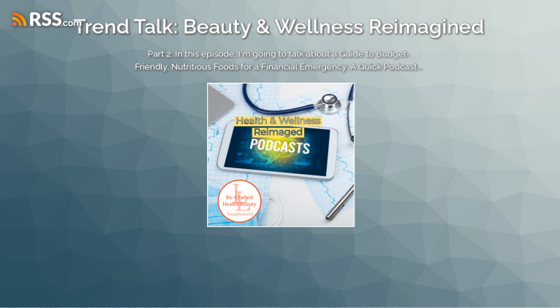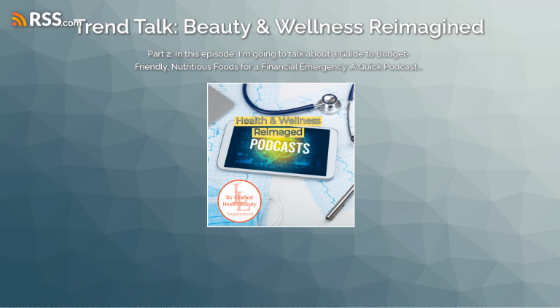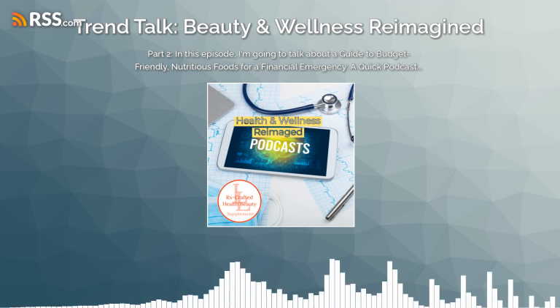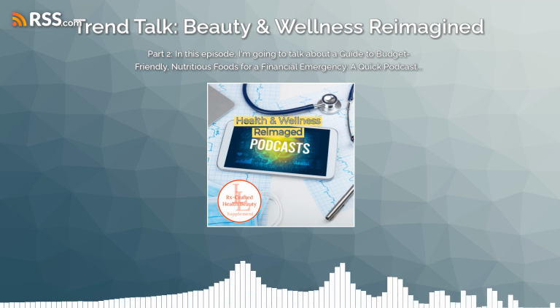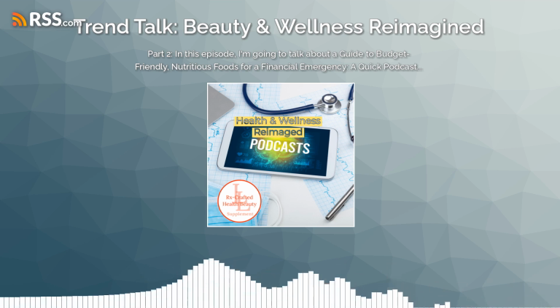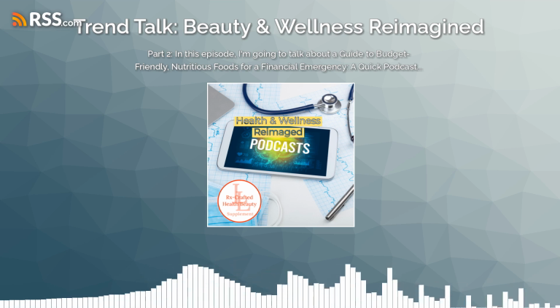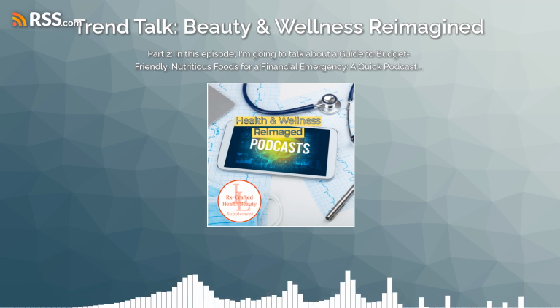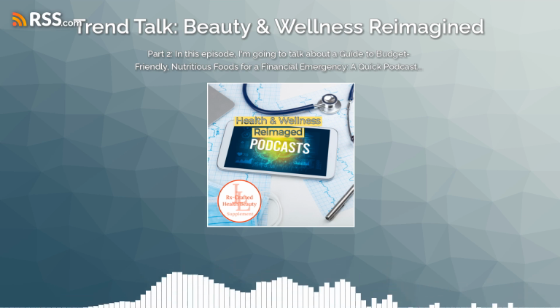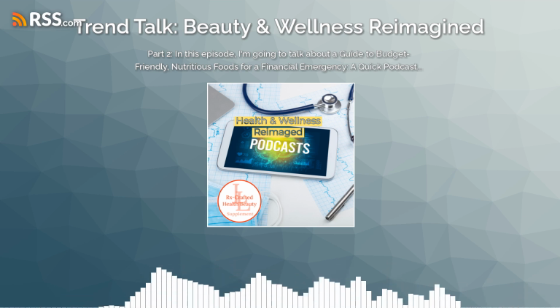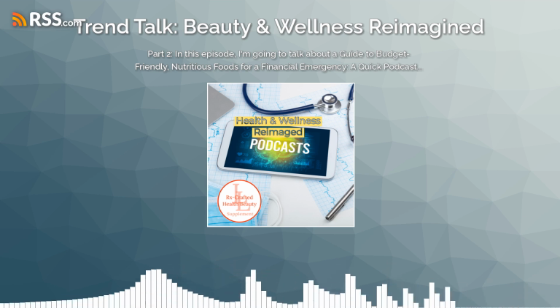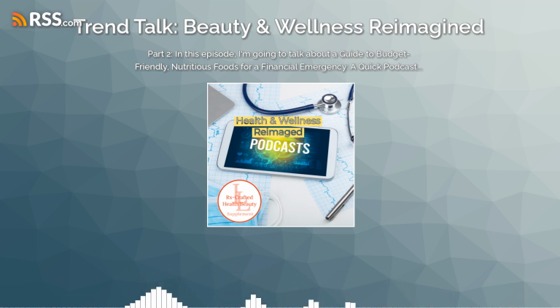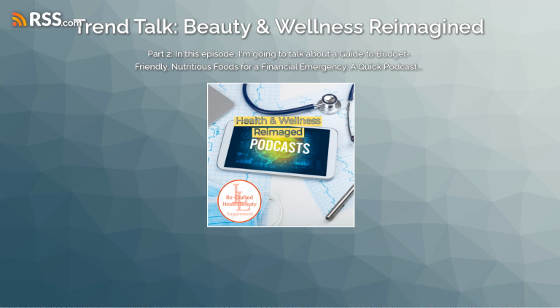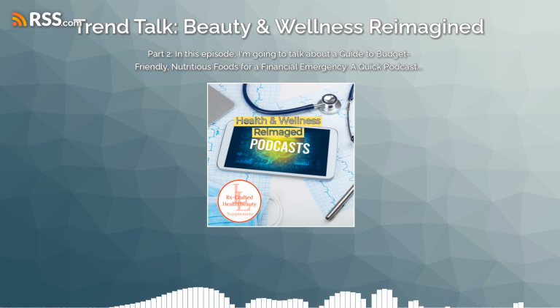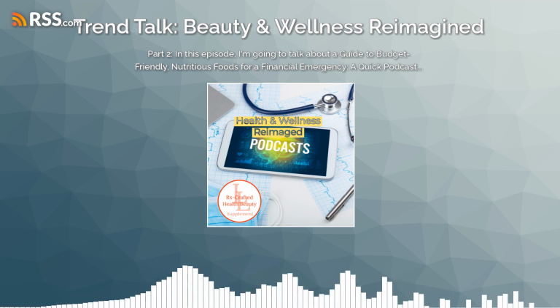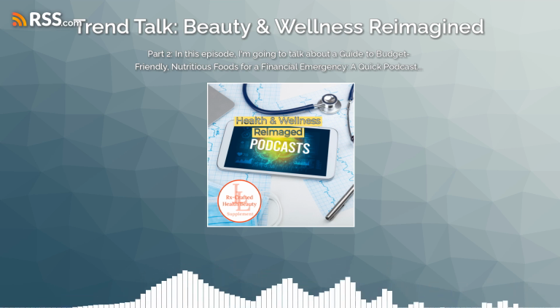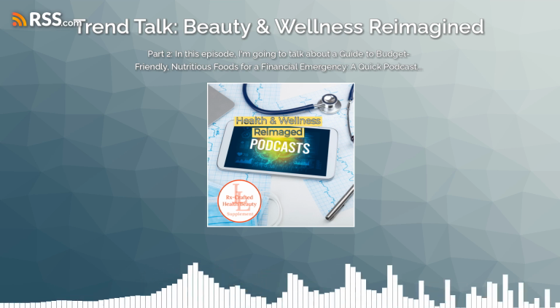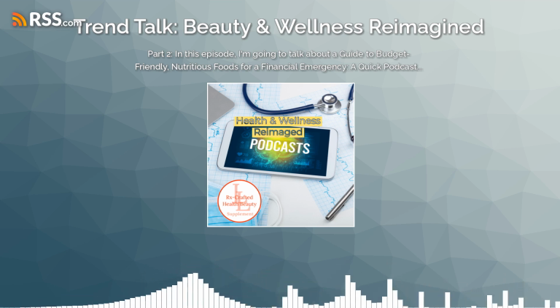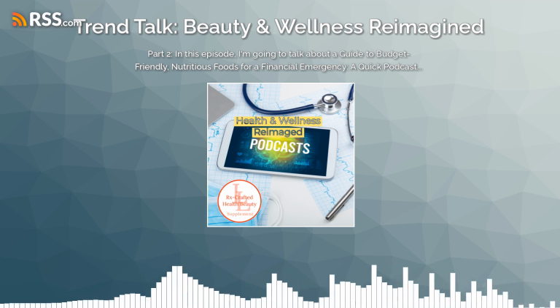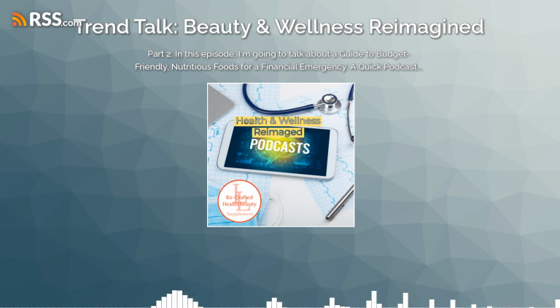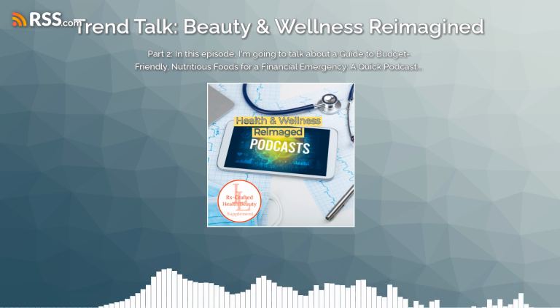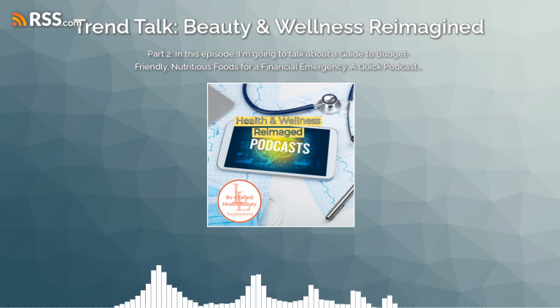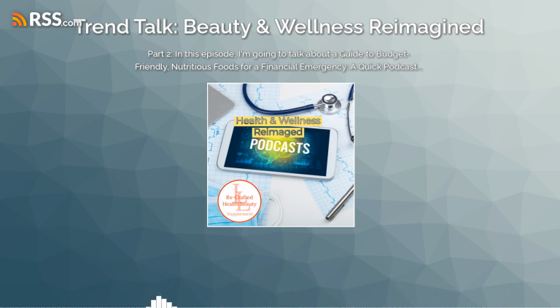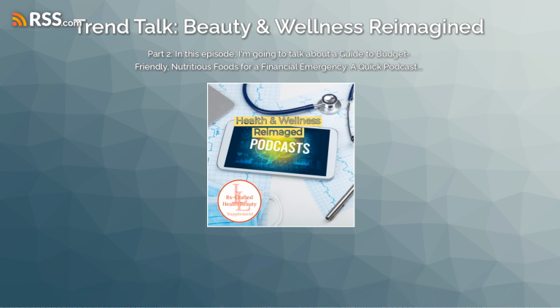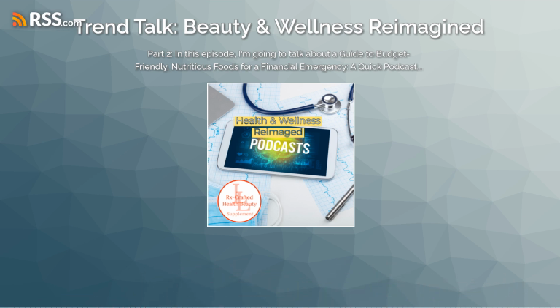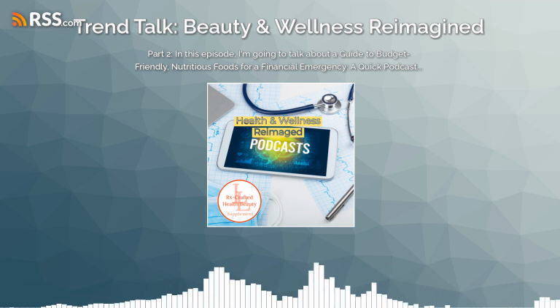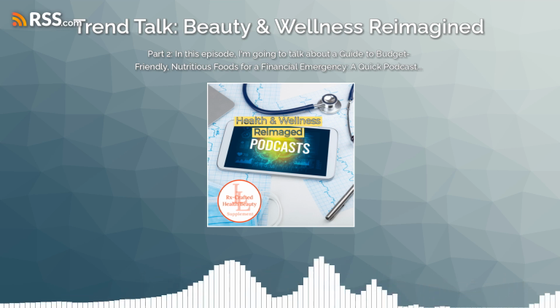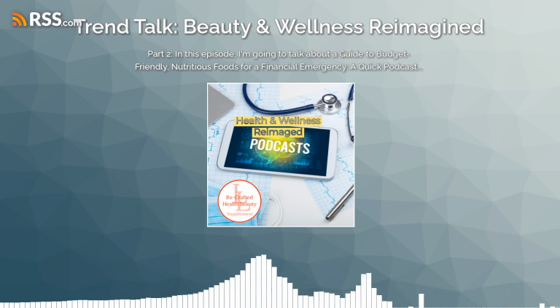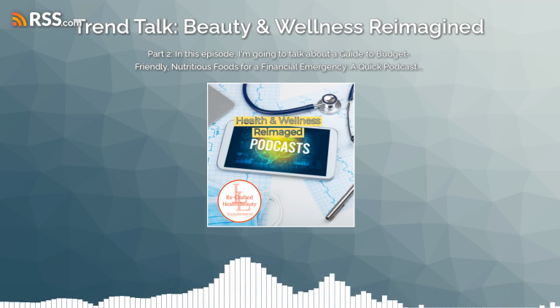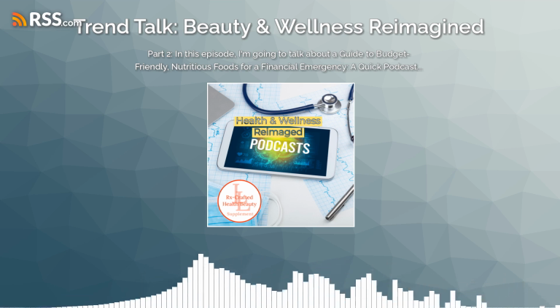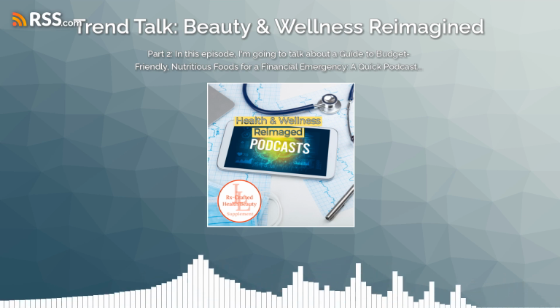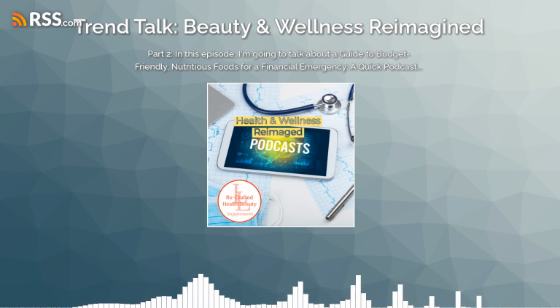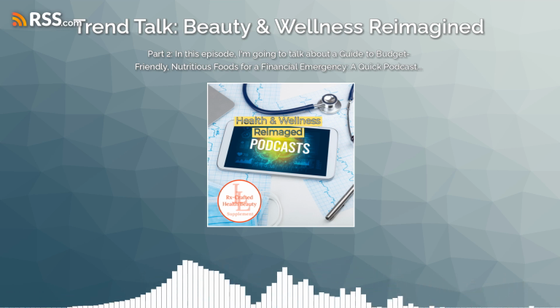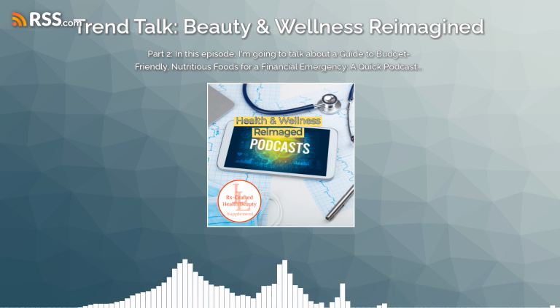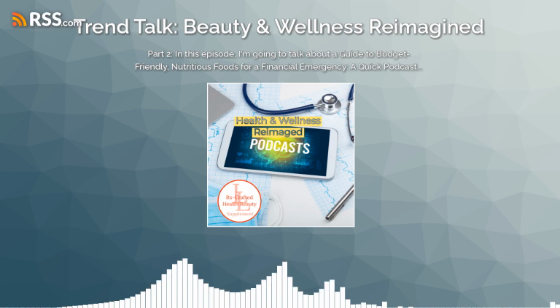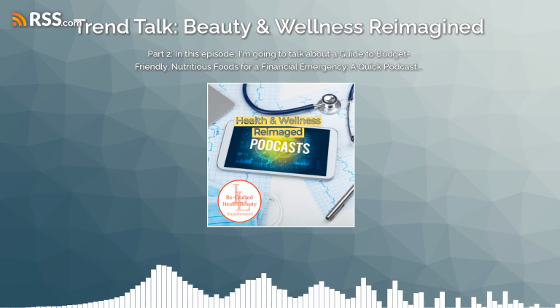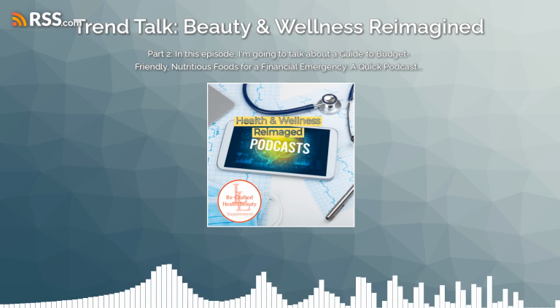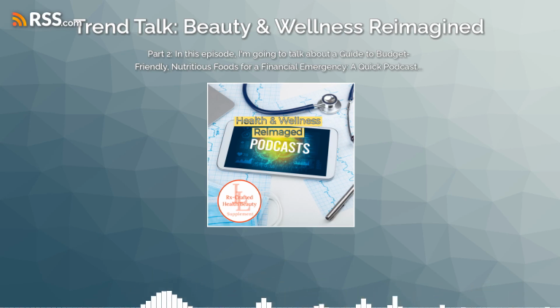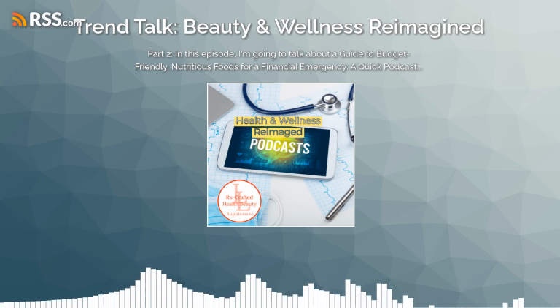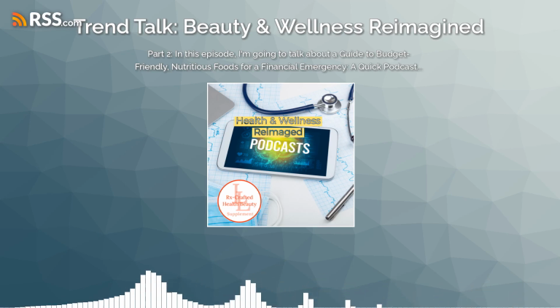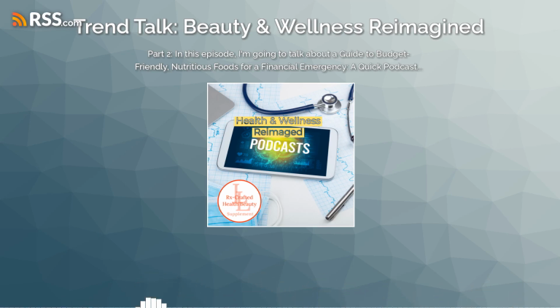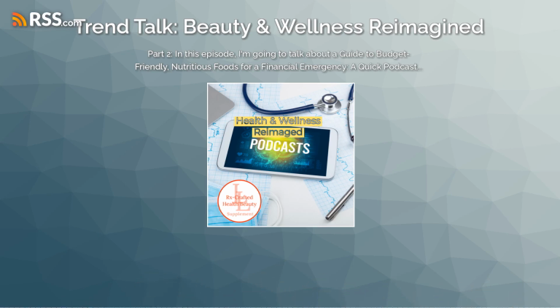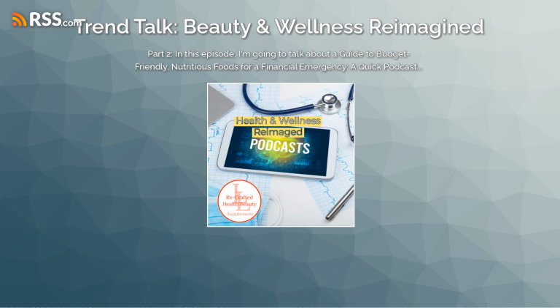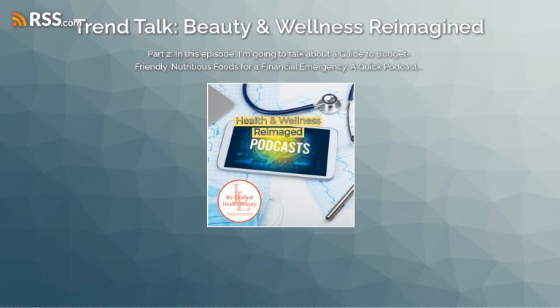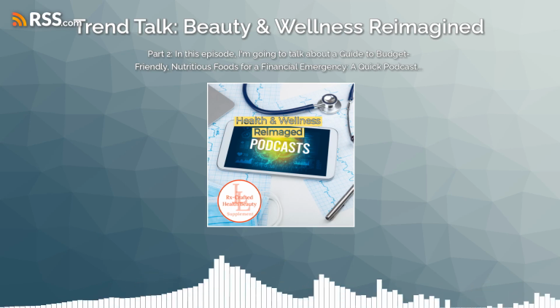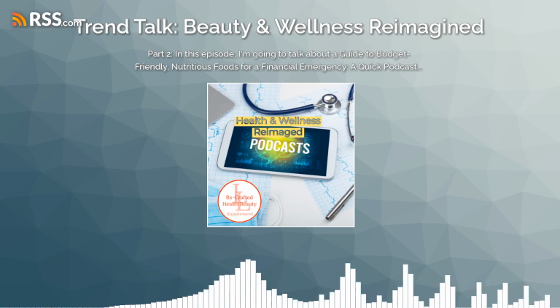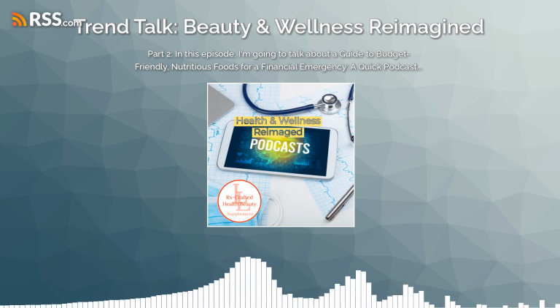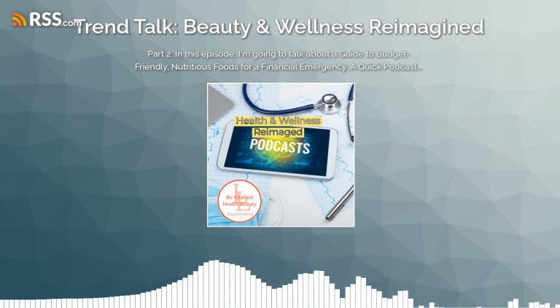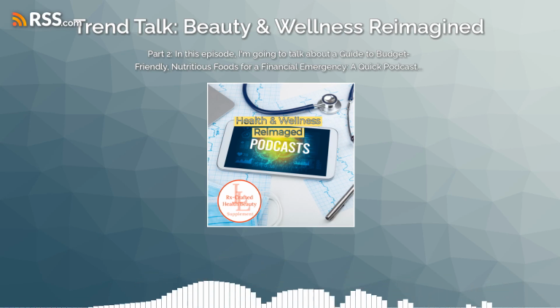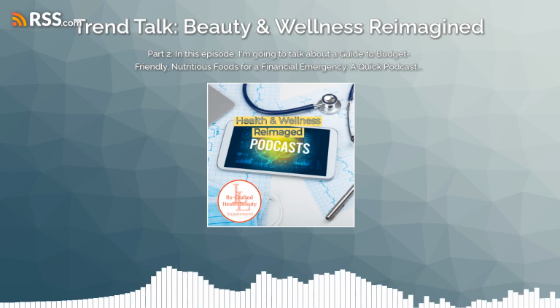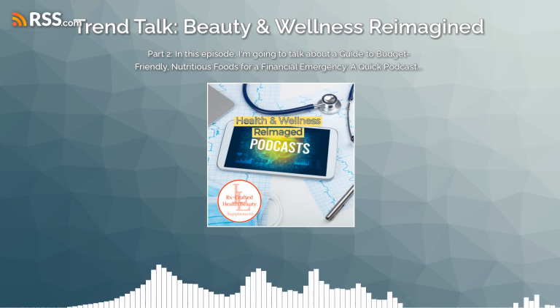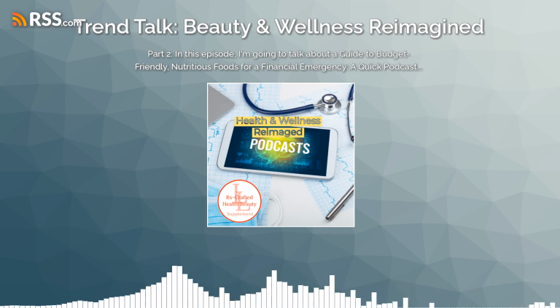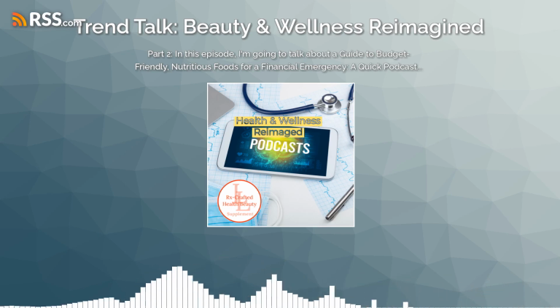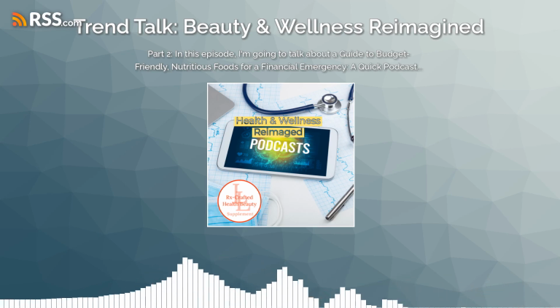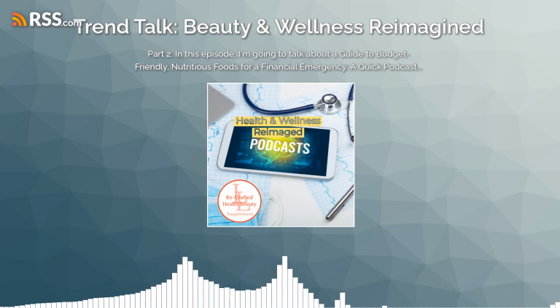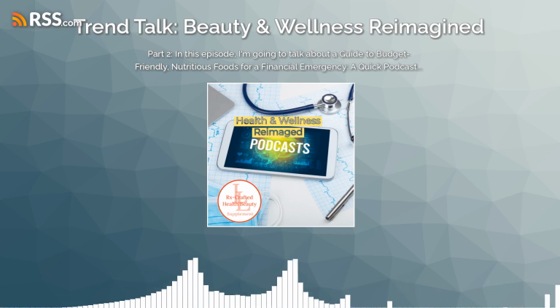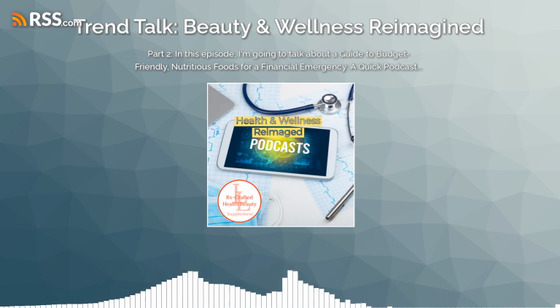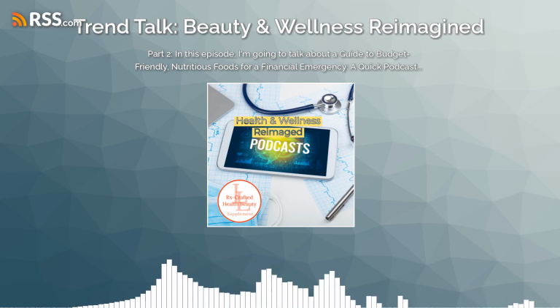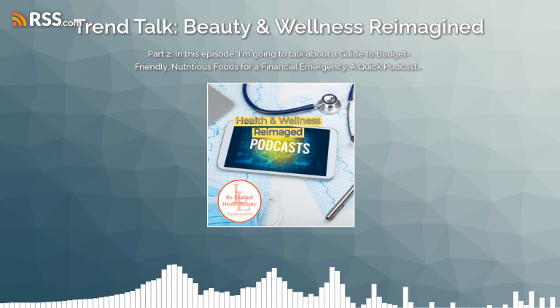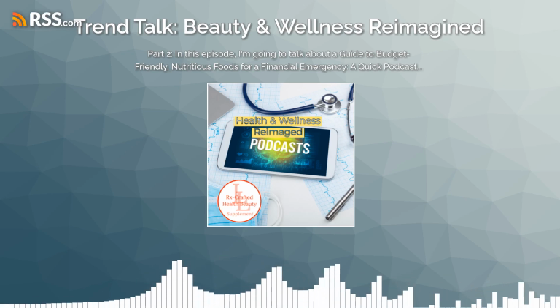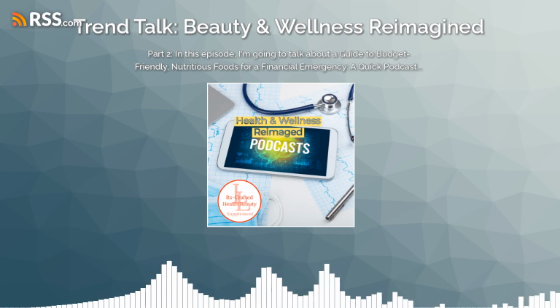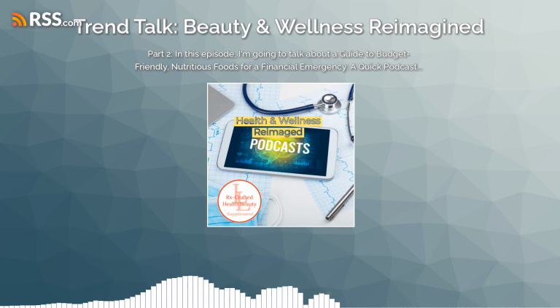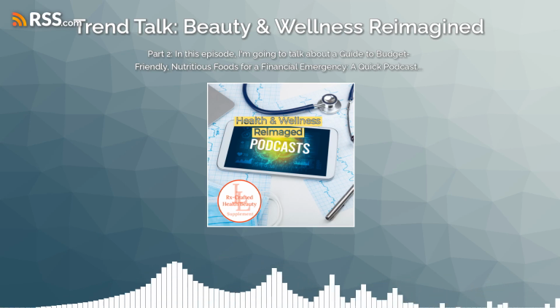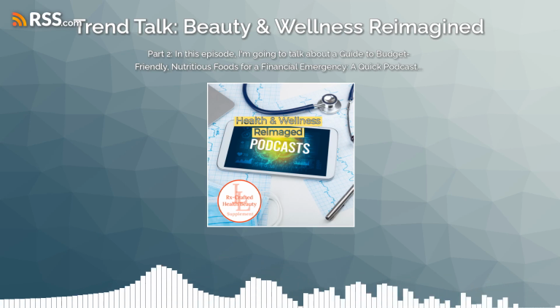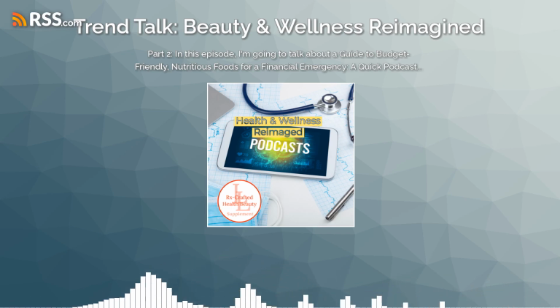Frozen vegetables. As a fresh option, they can be a more convenient option to have in your fridge and can be used in various meals.